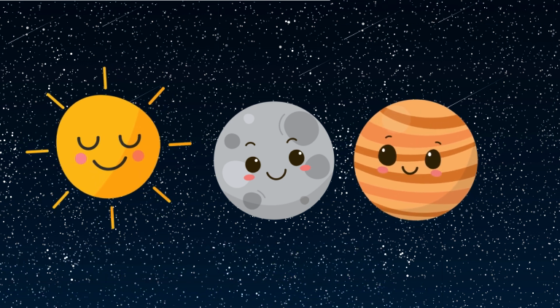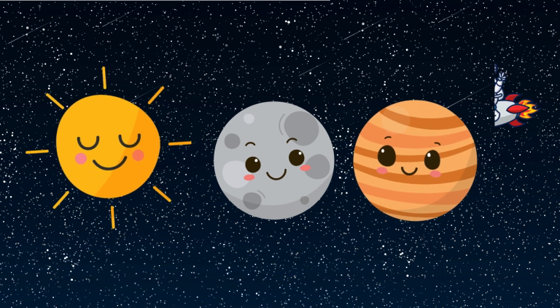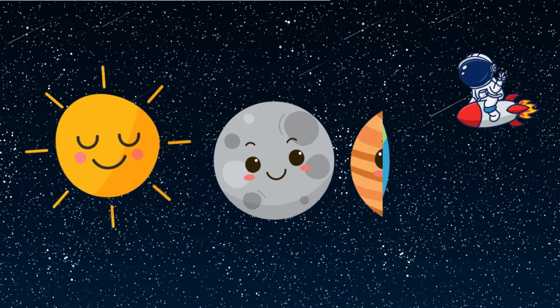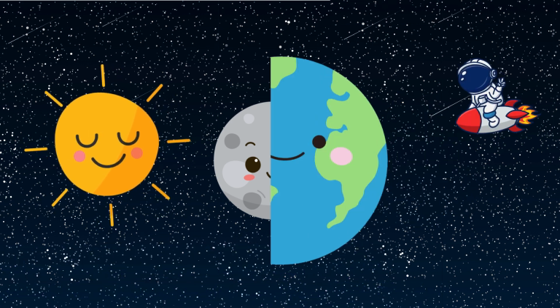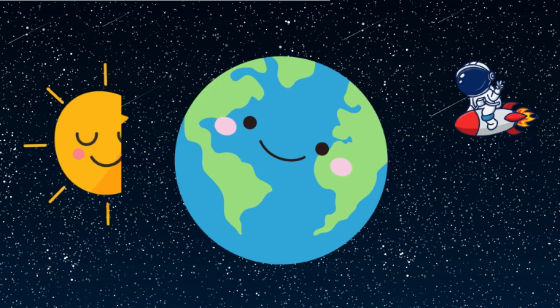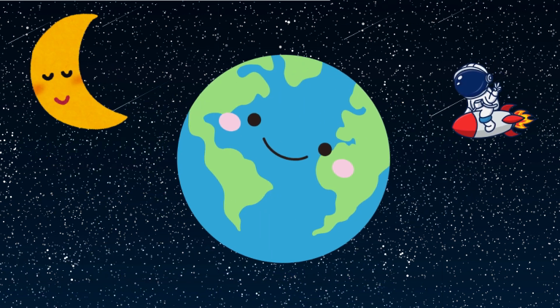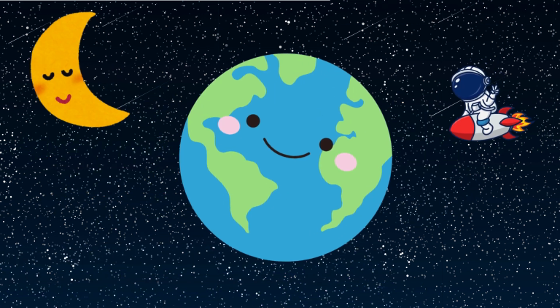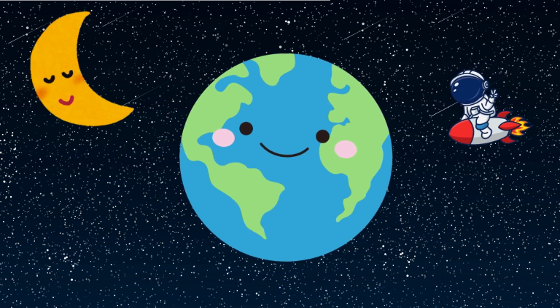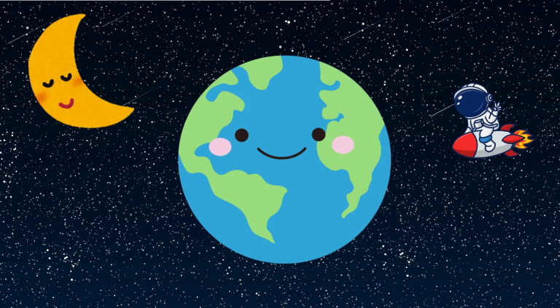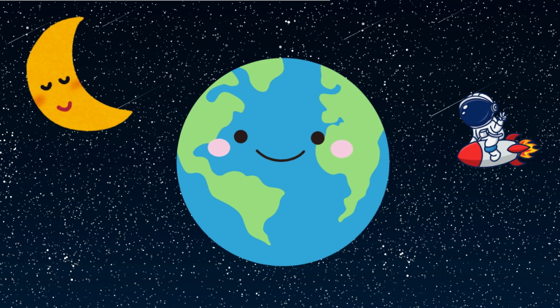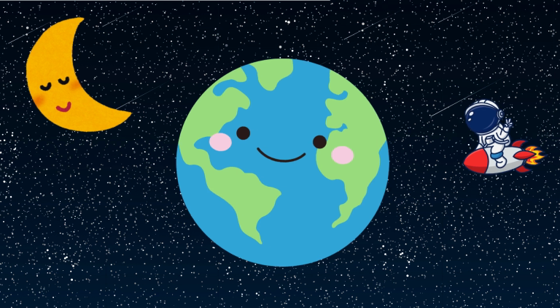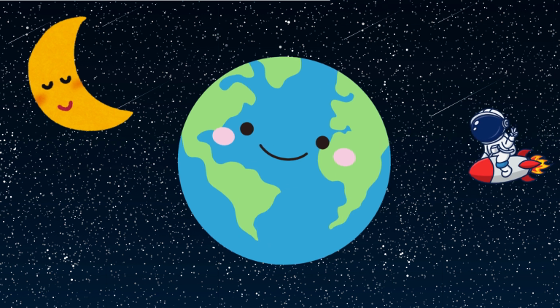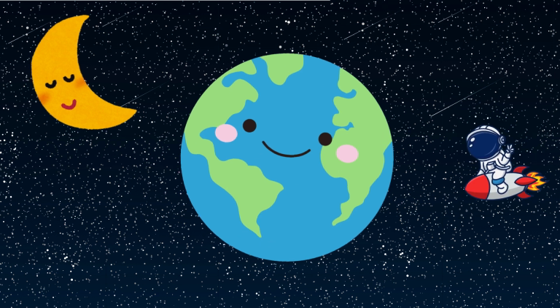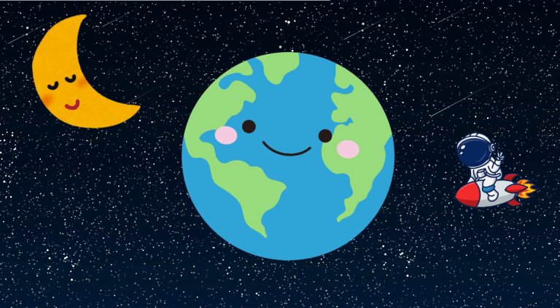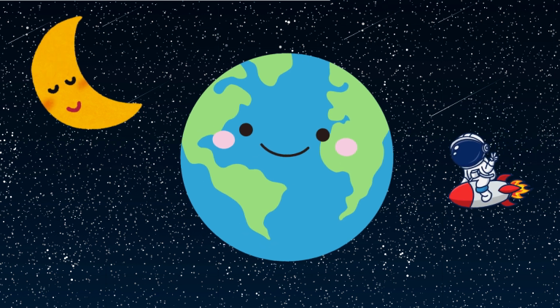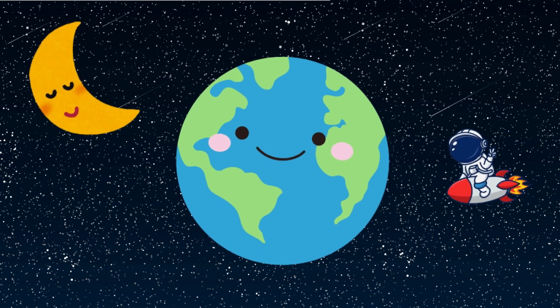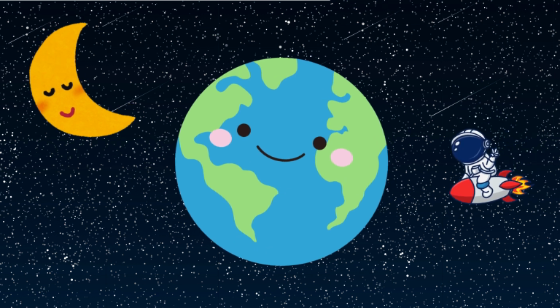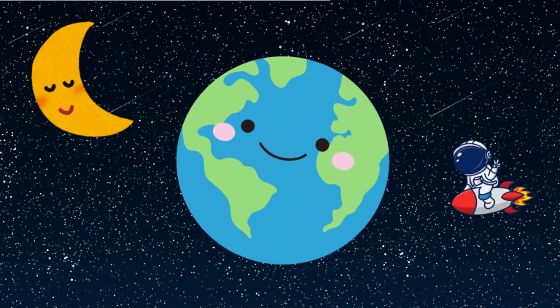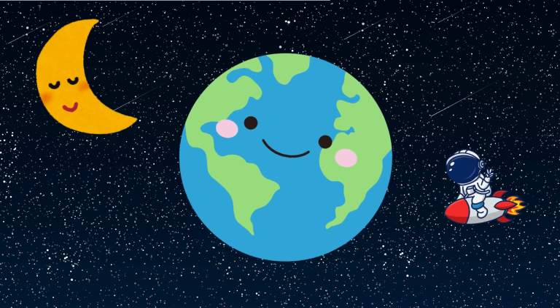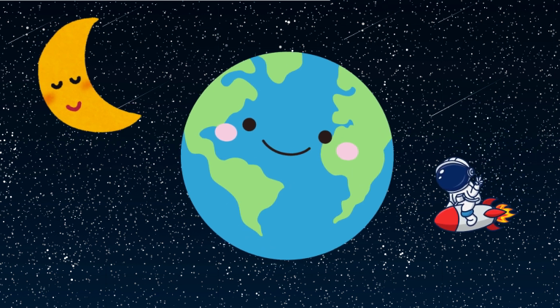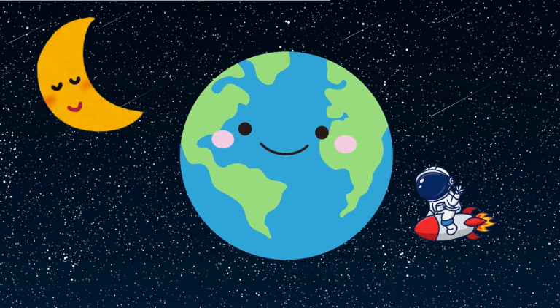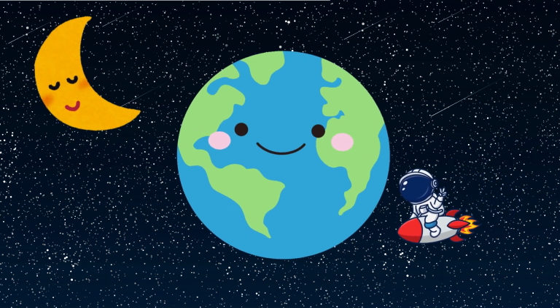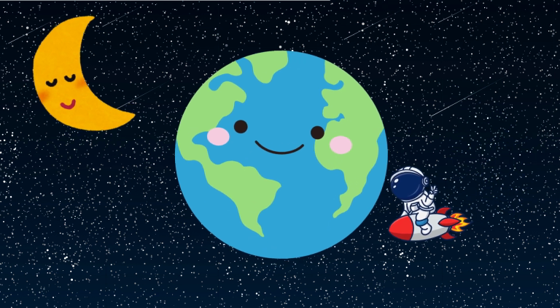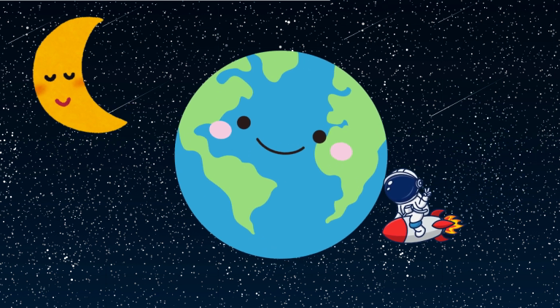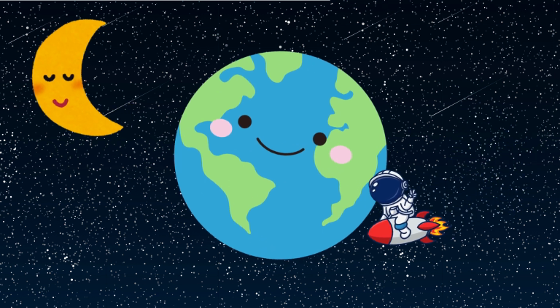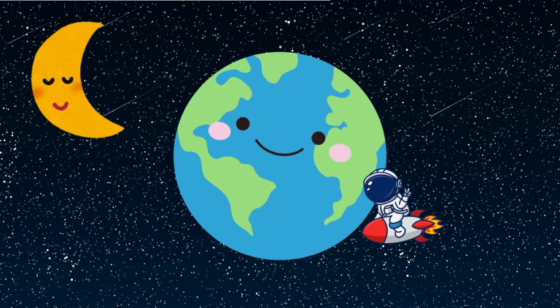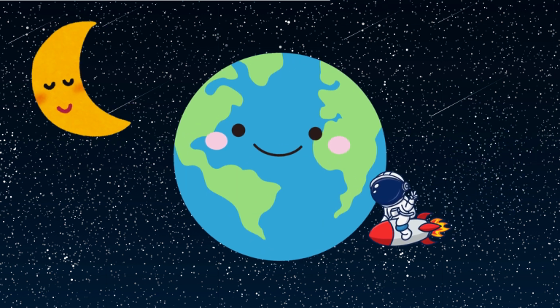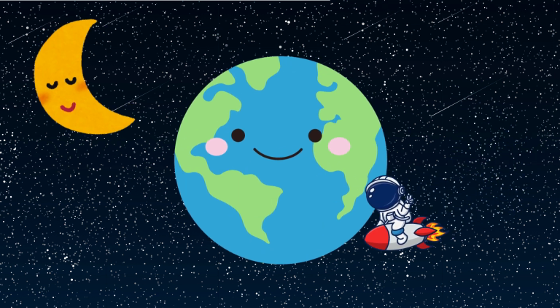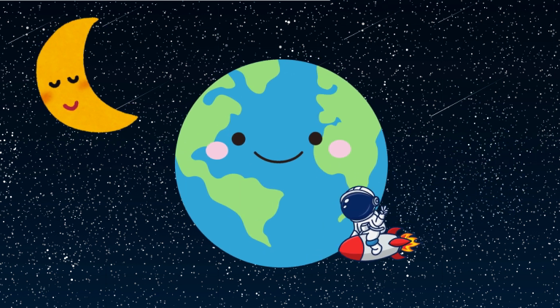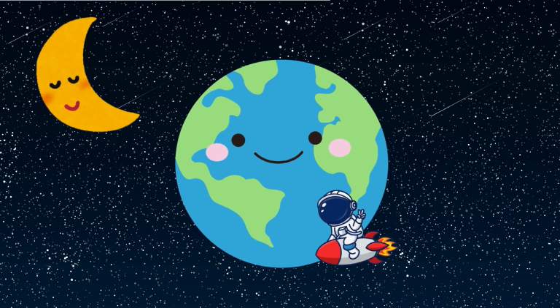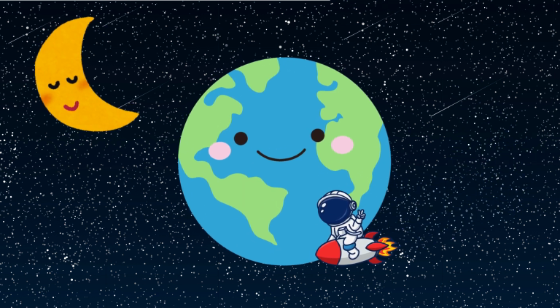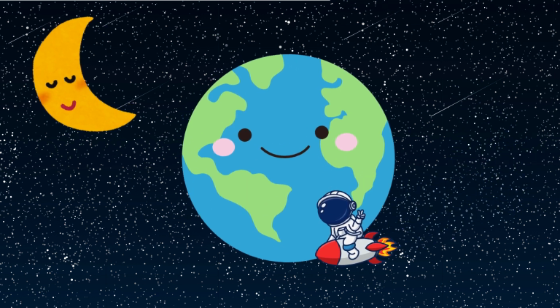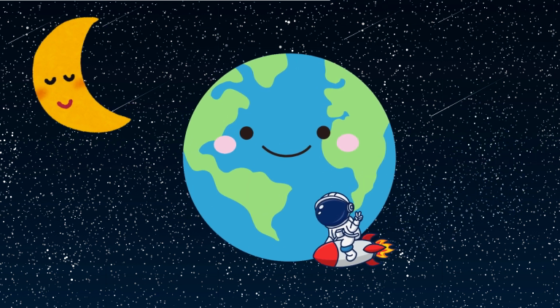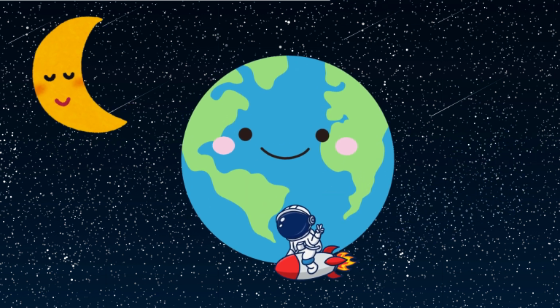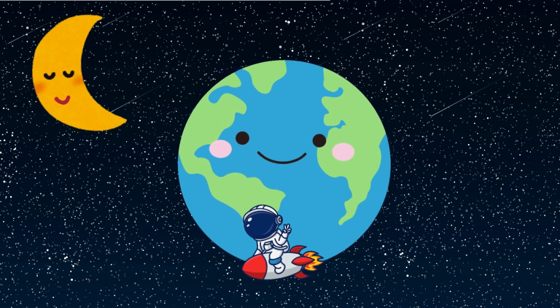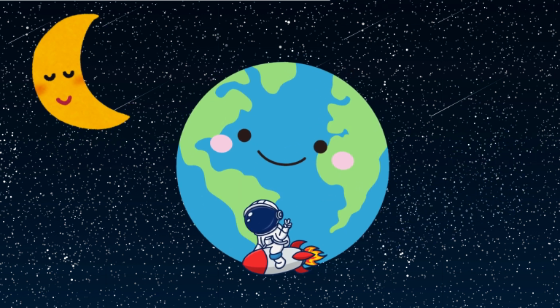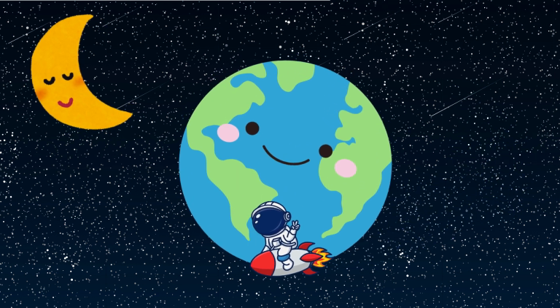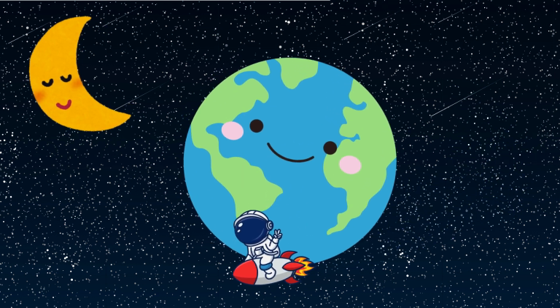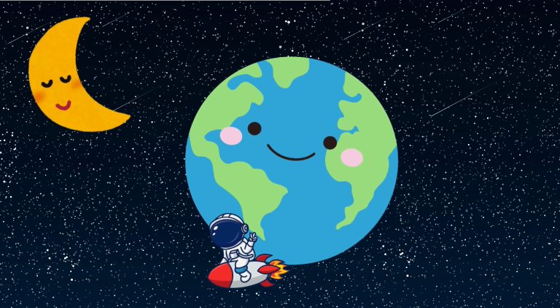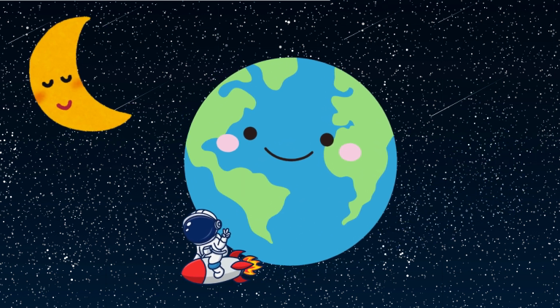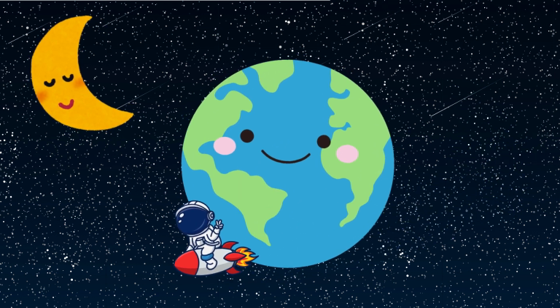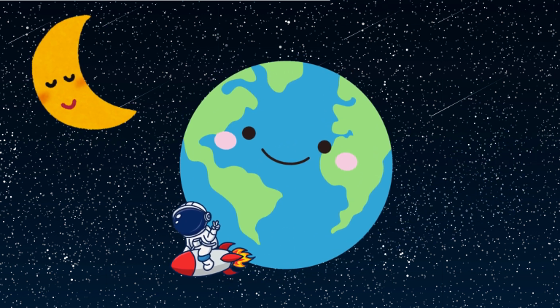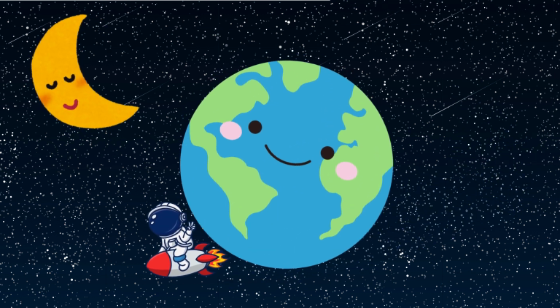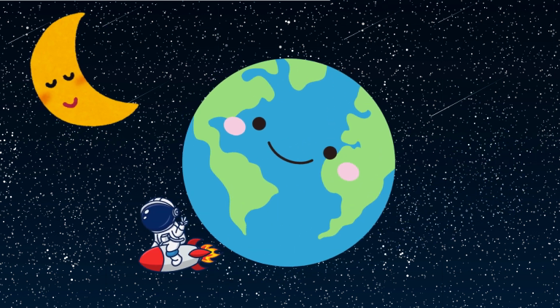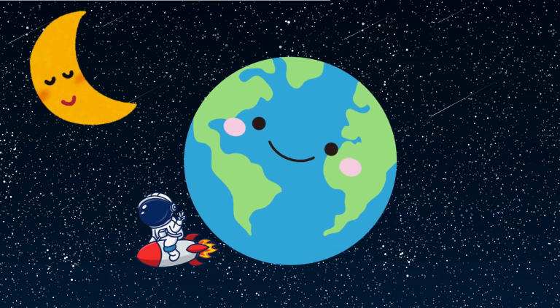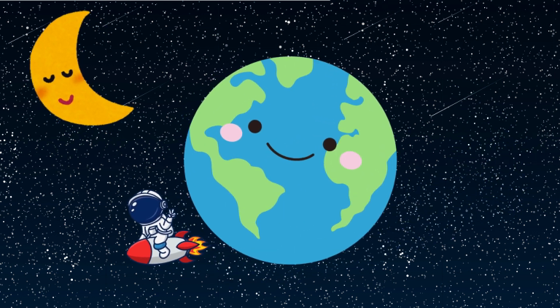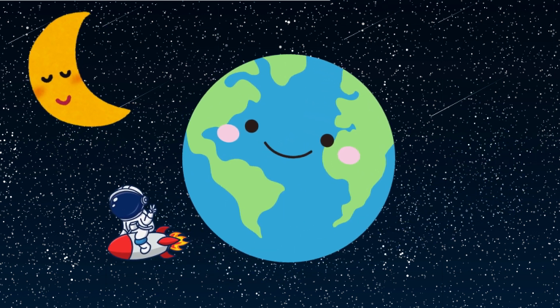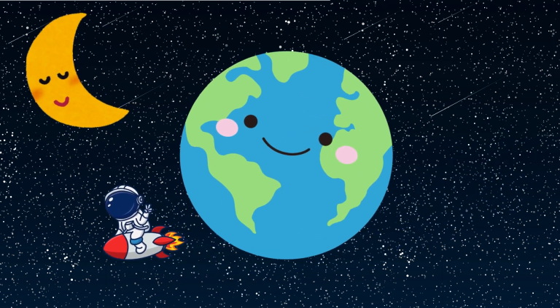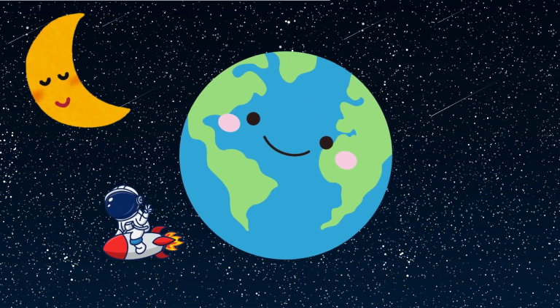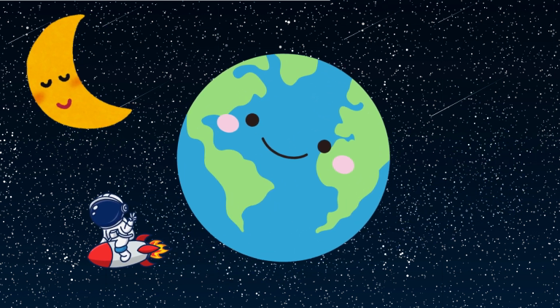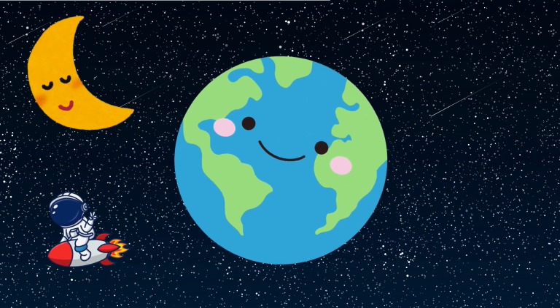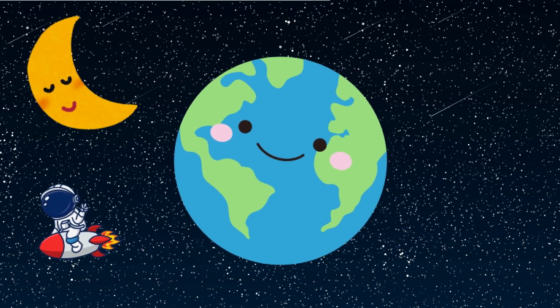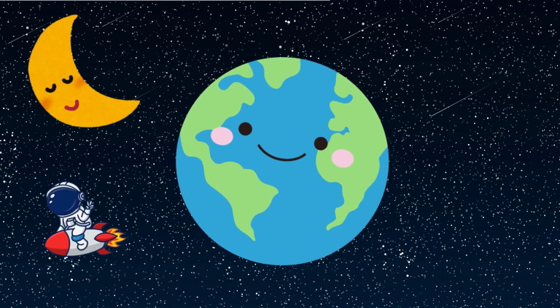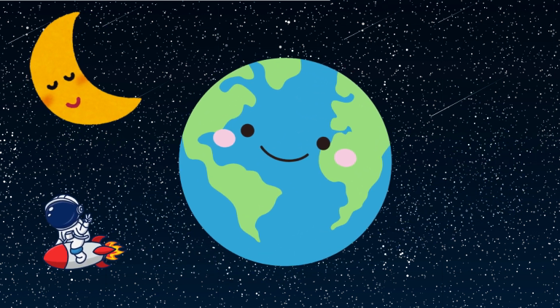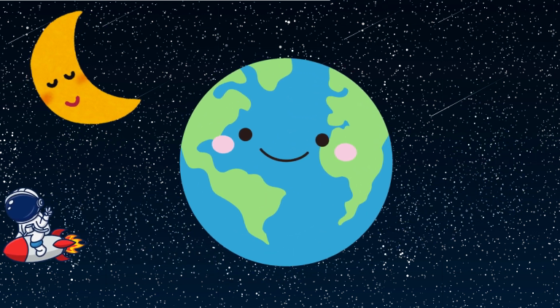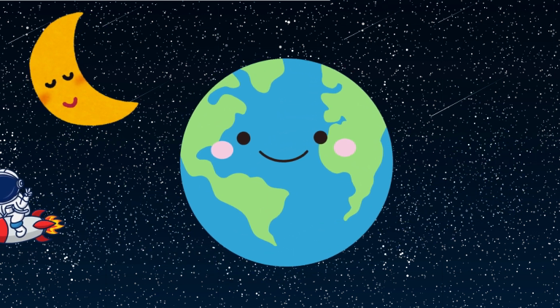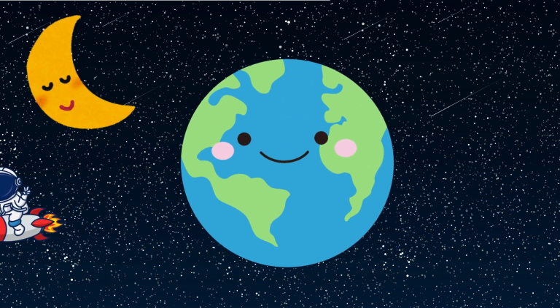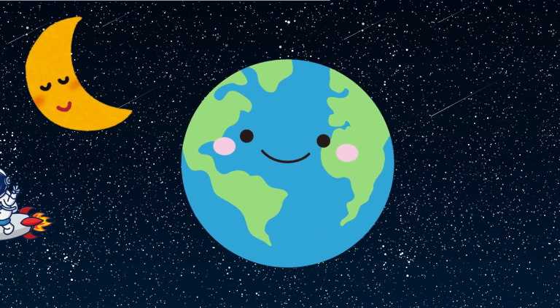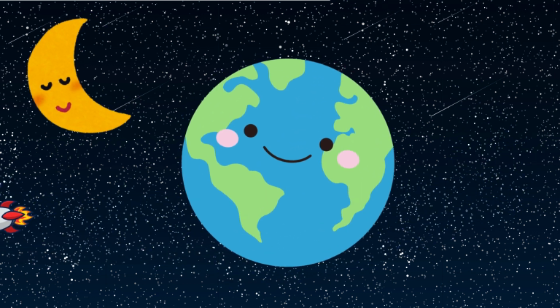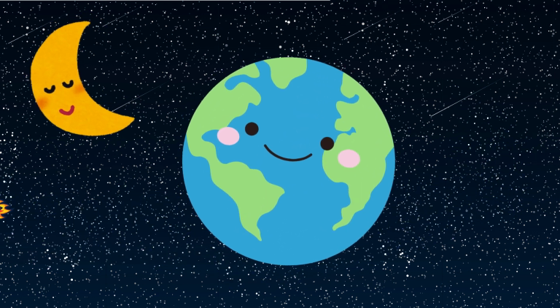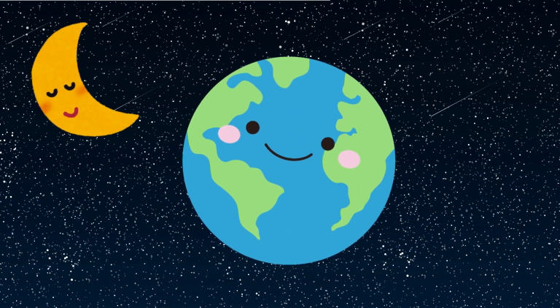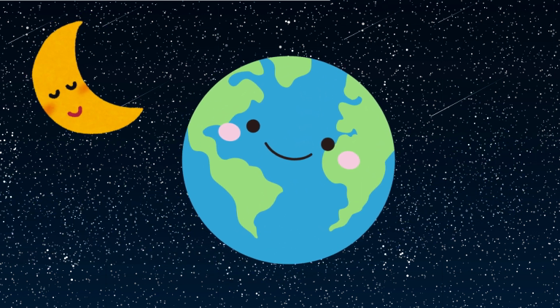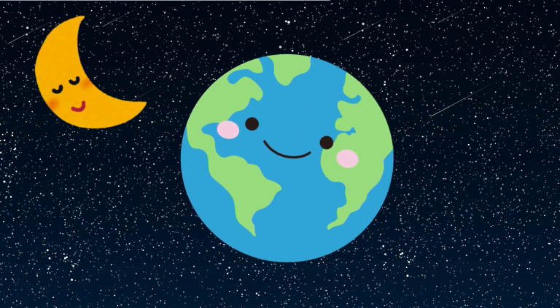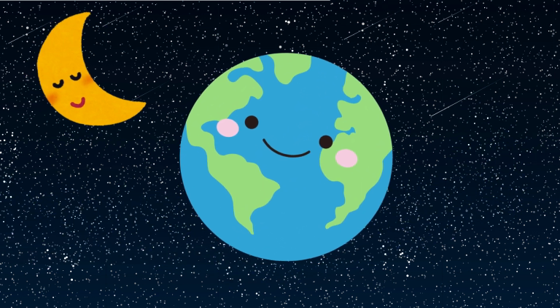The third planet from the sun is our favorite planet, the planet we live on, planet Earth. Earth has one moon.